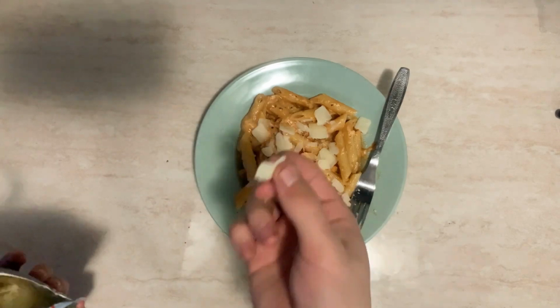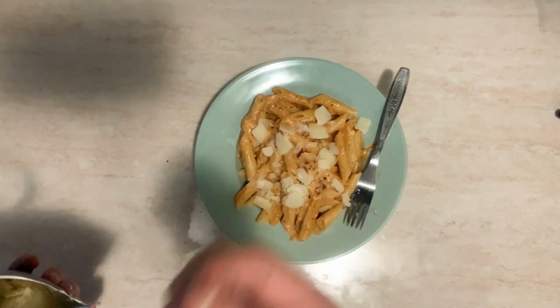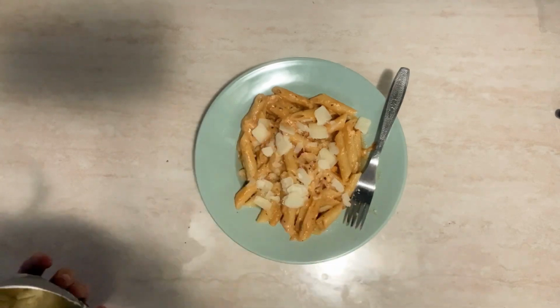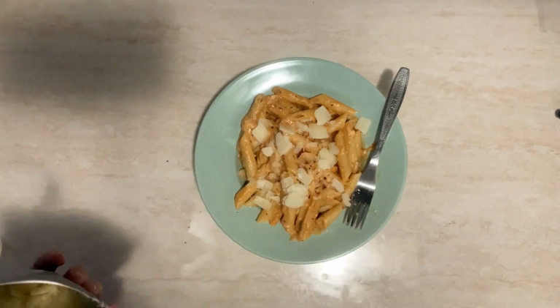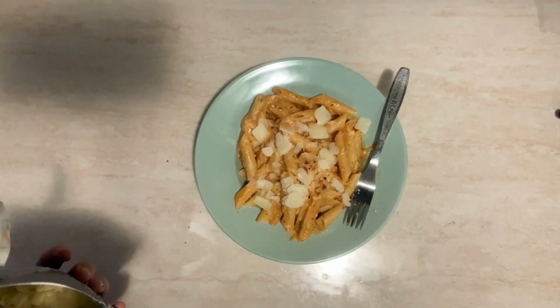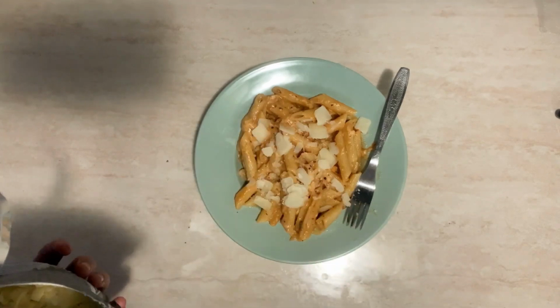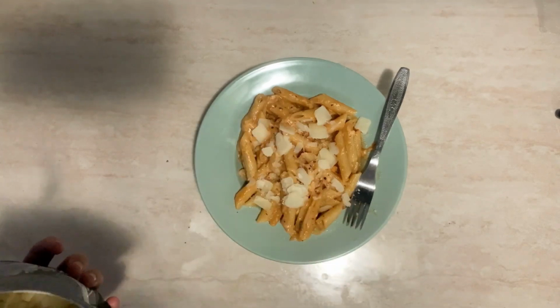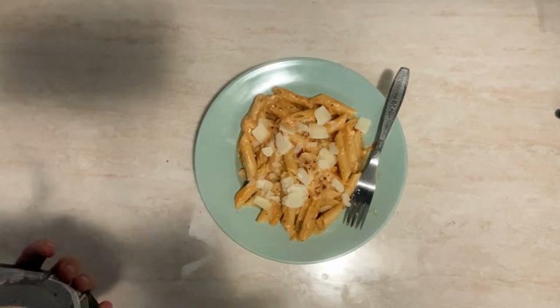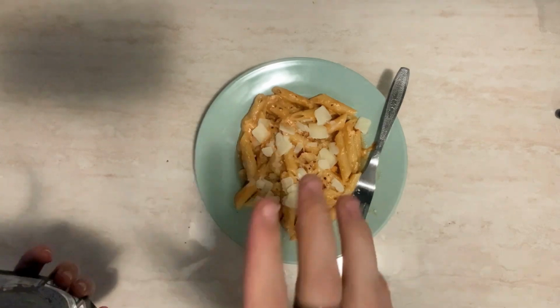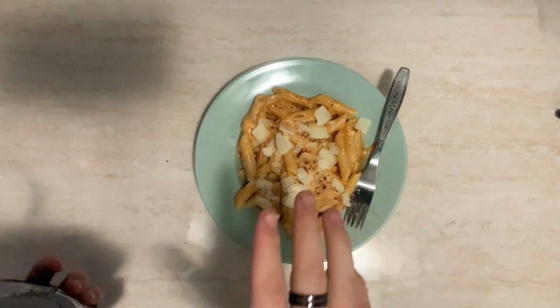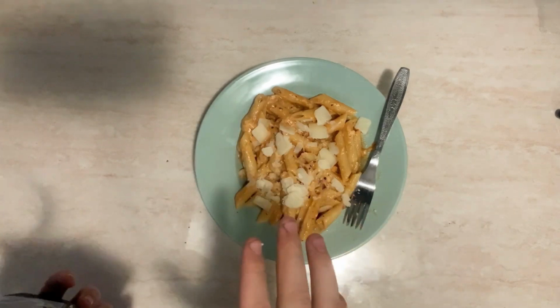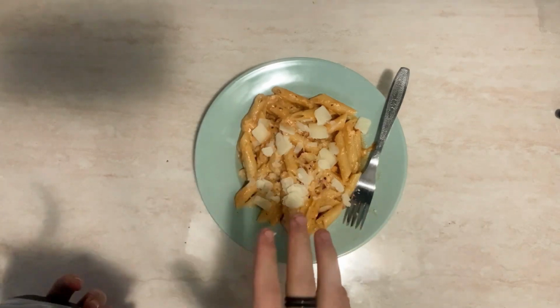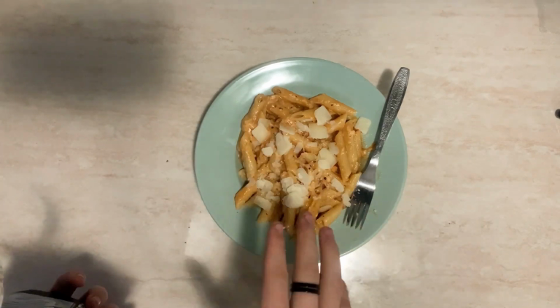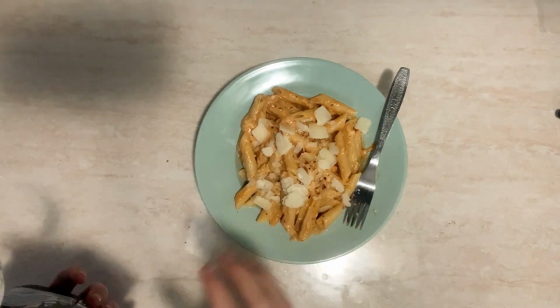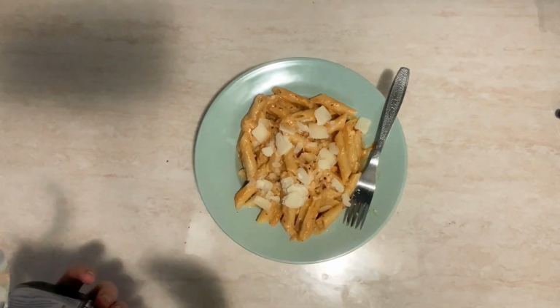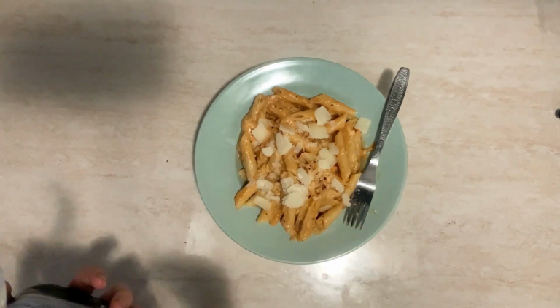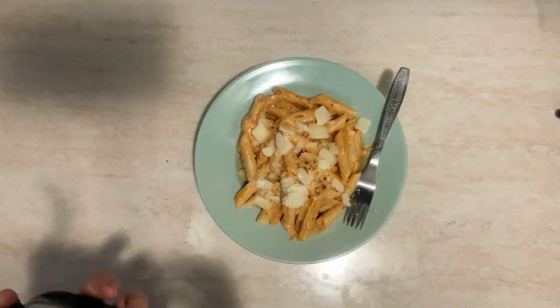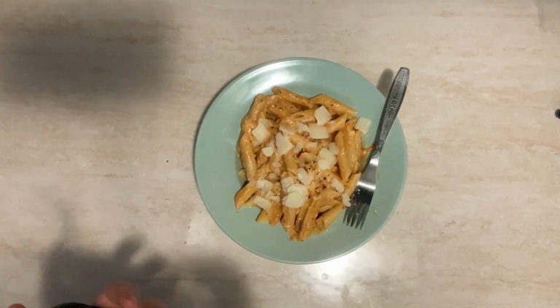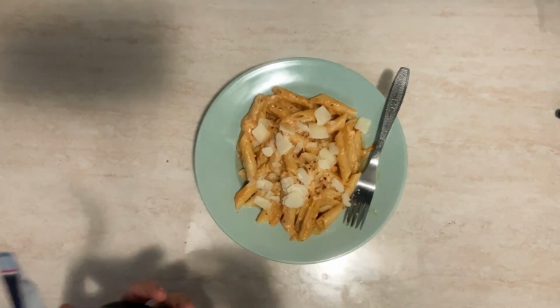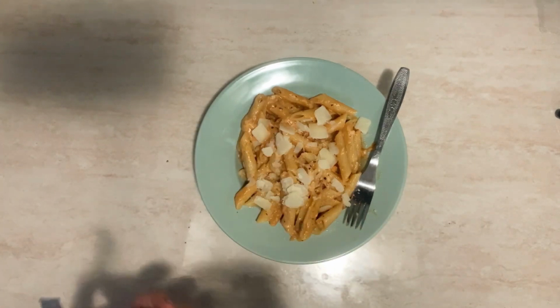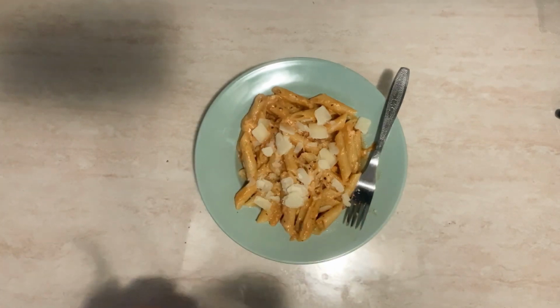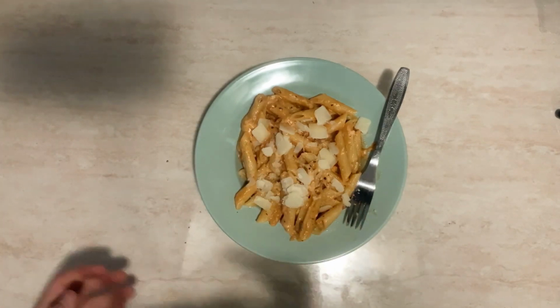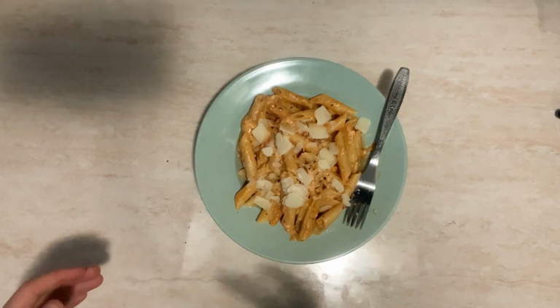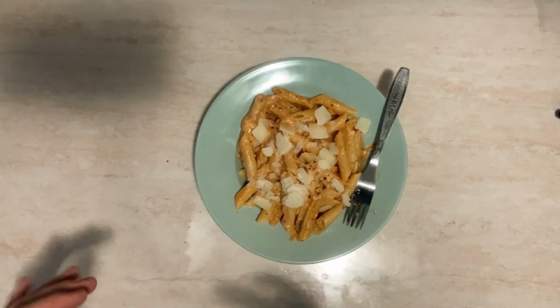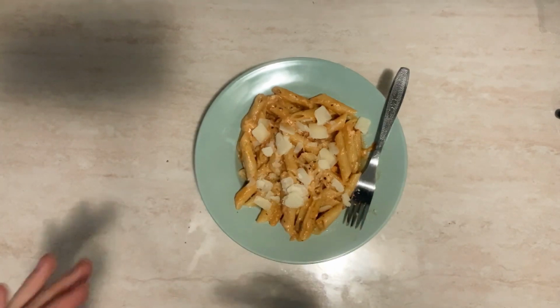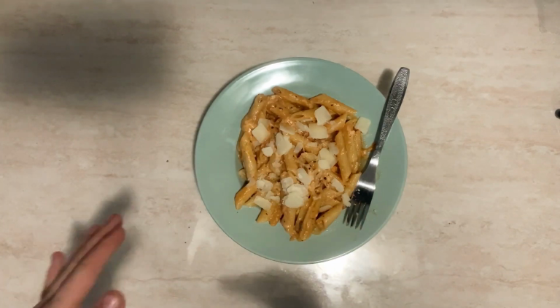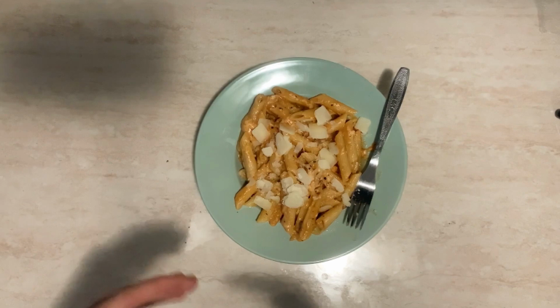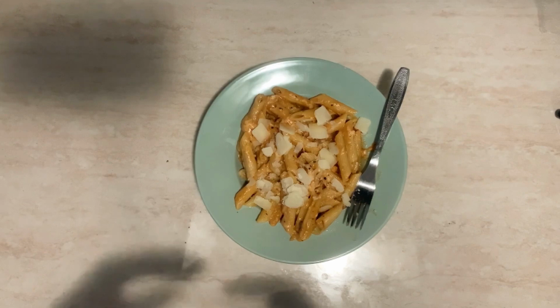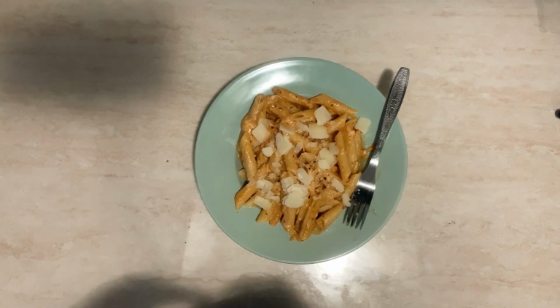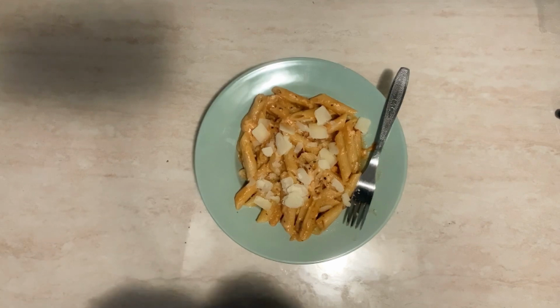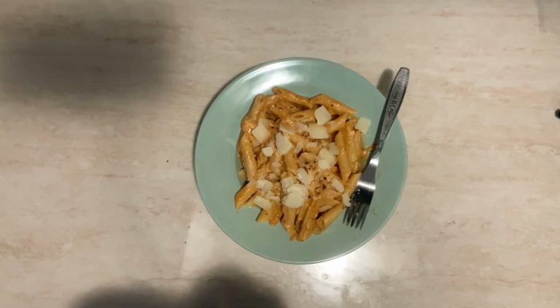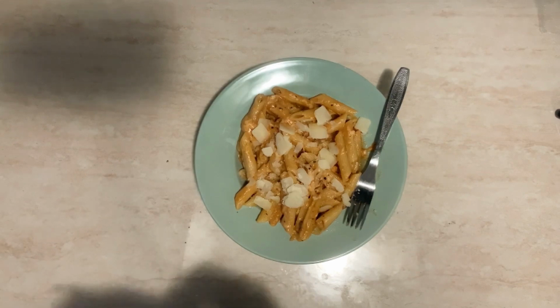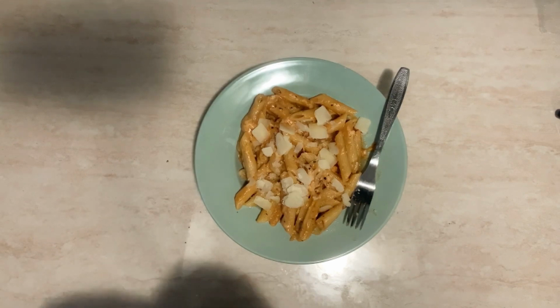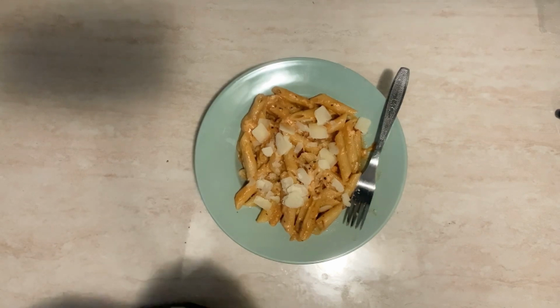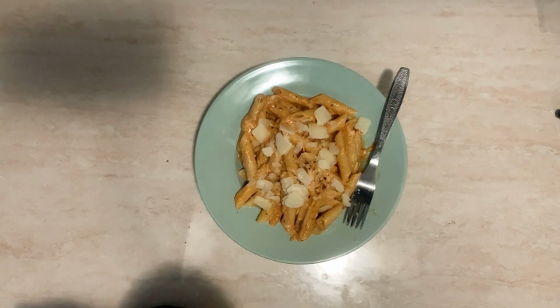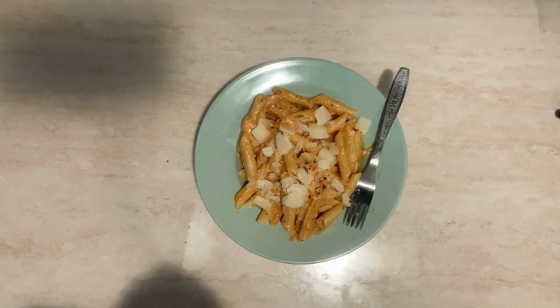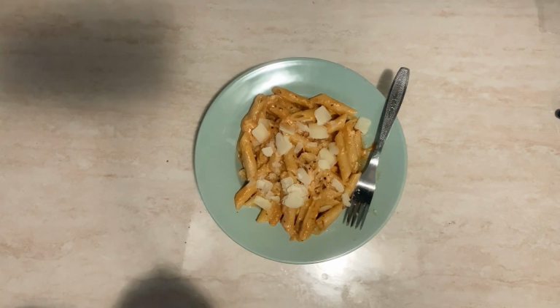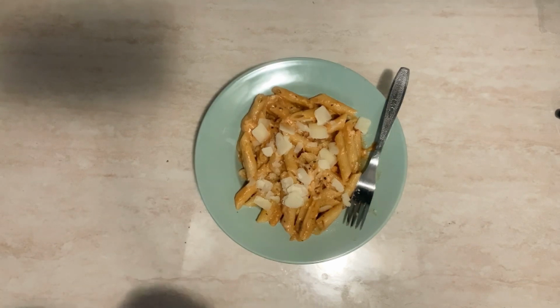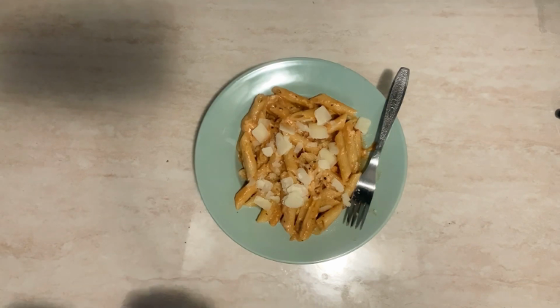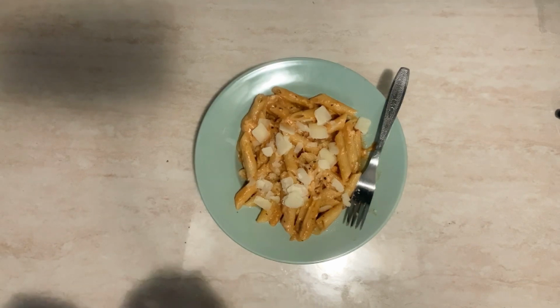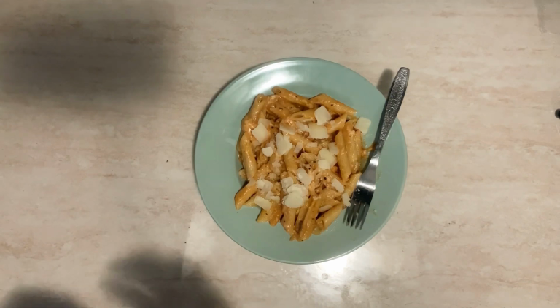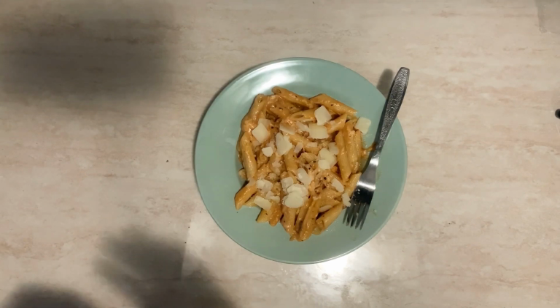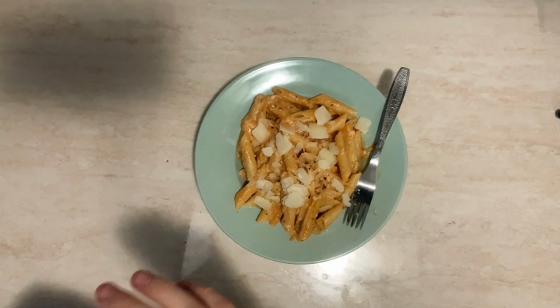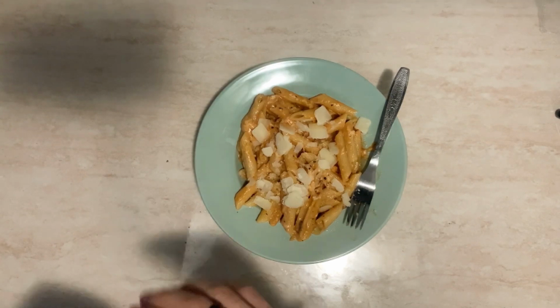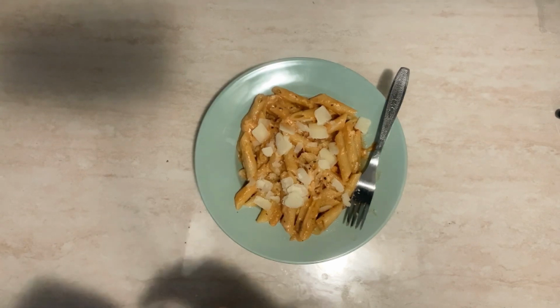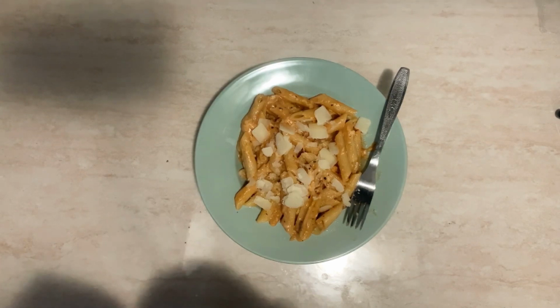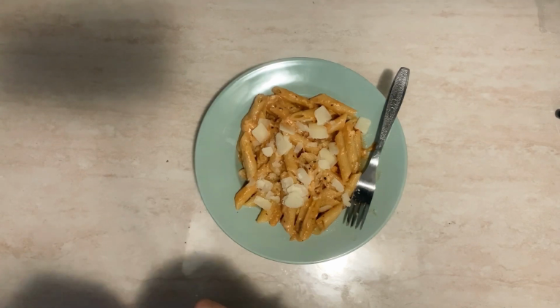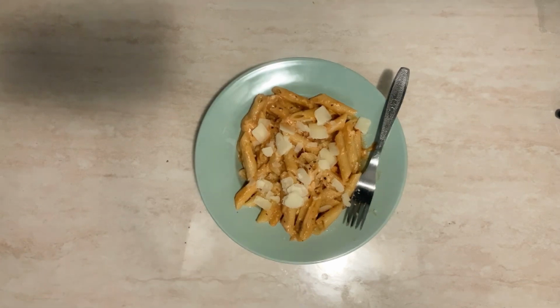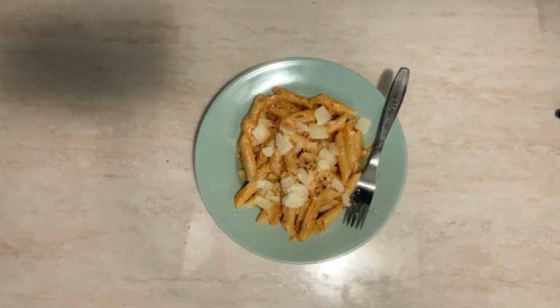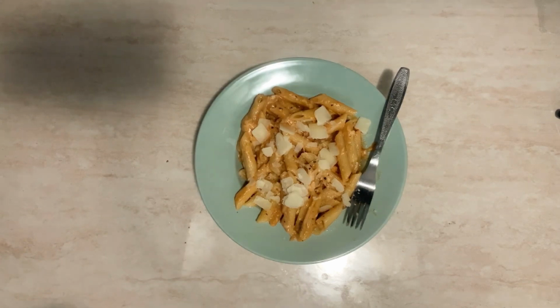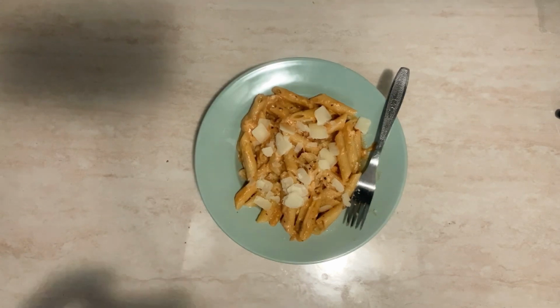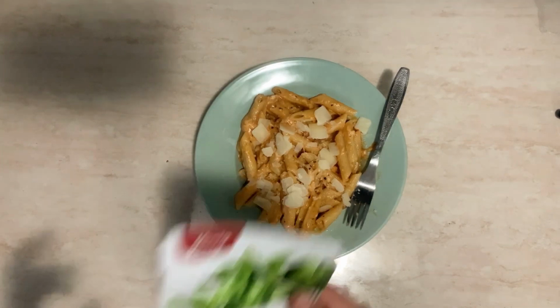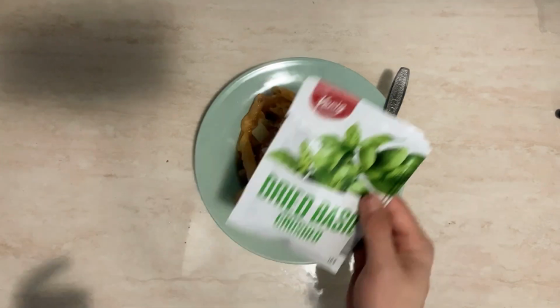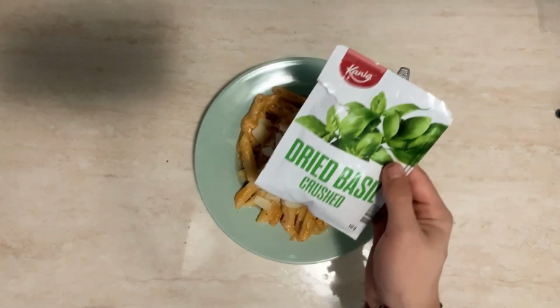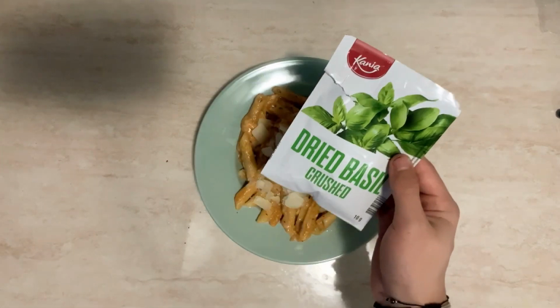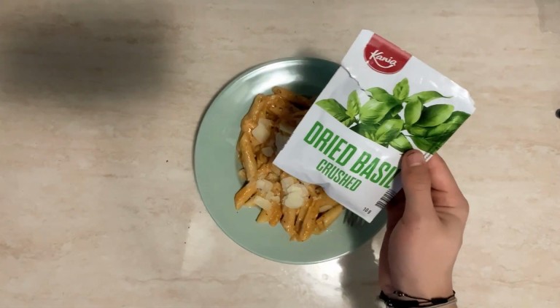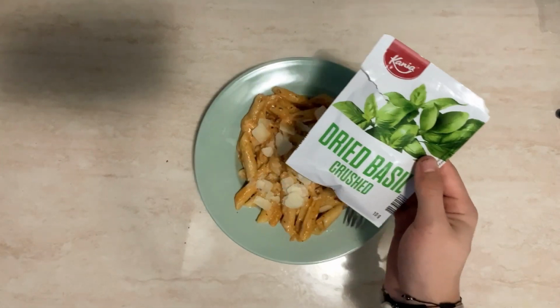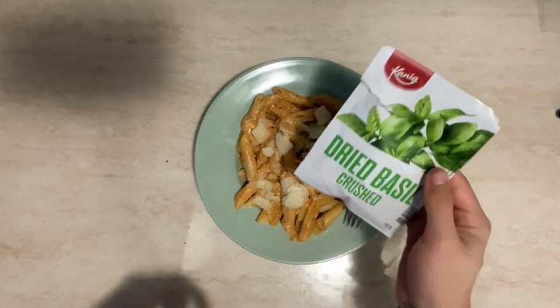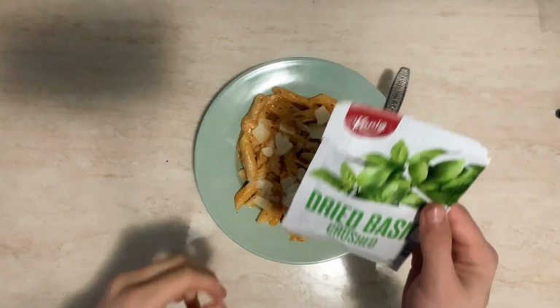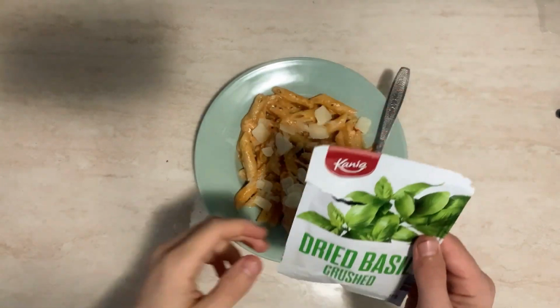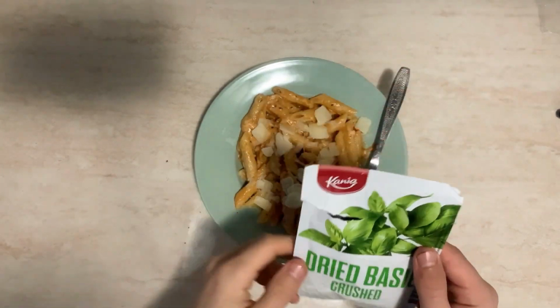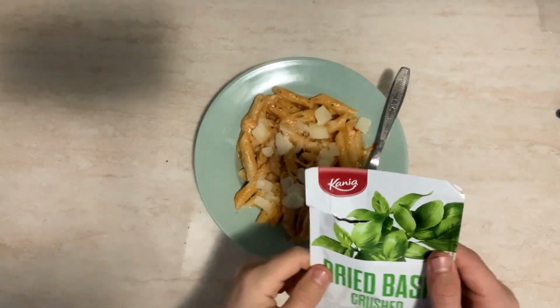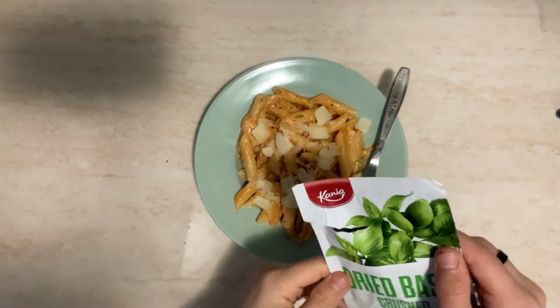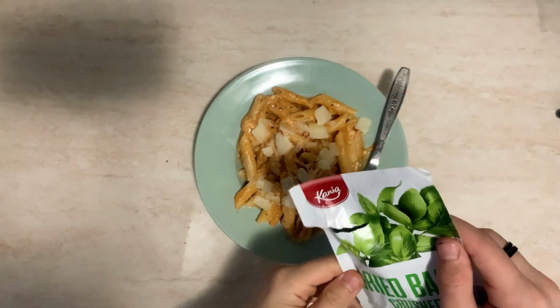And of course the final touch — let's add some basil to it. Loving it.